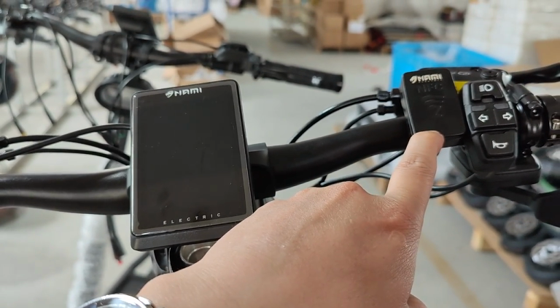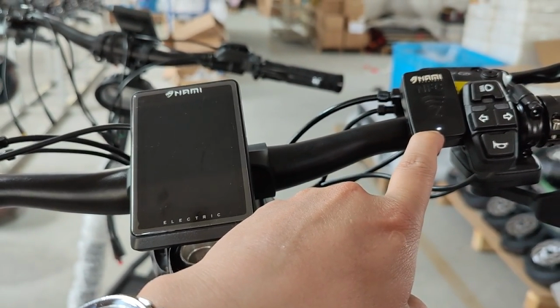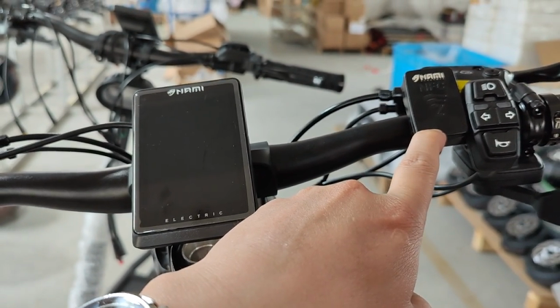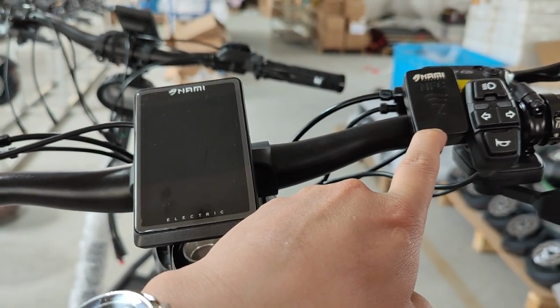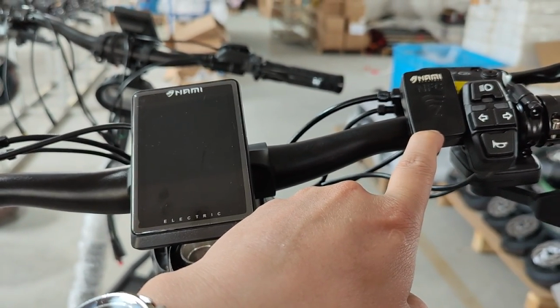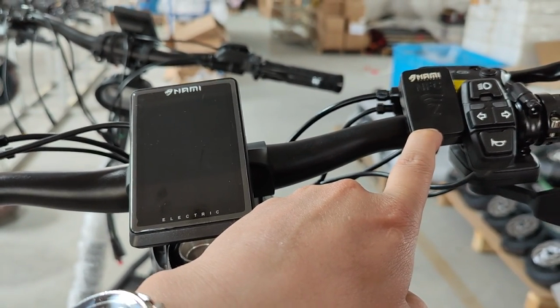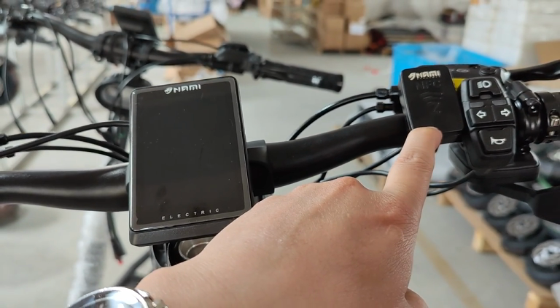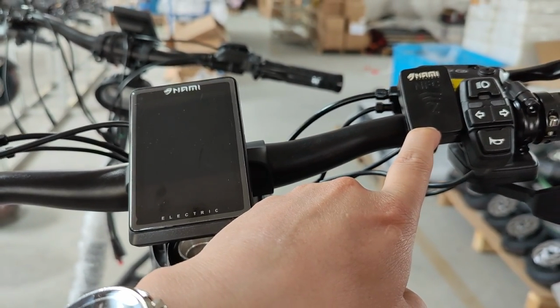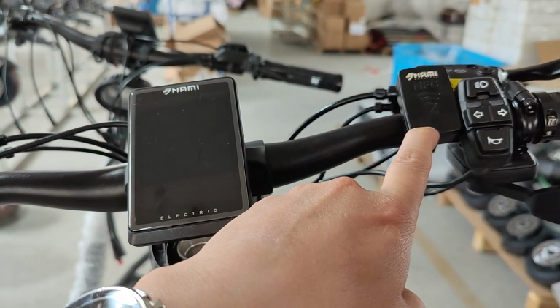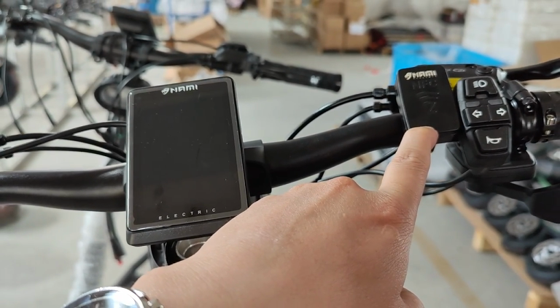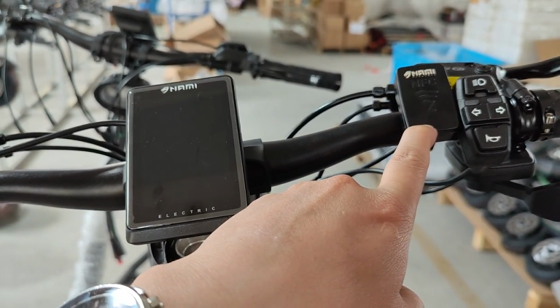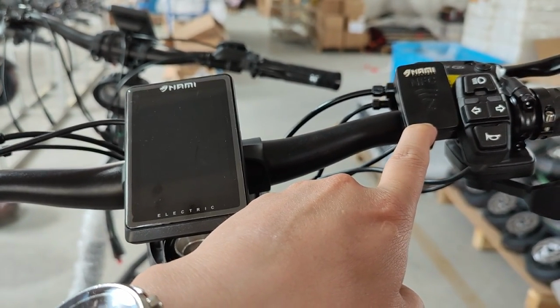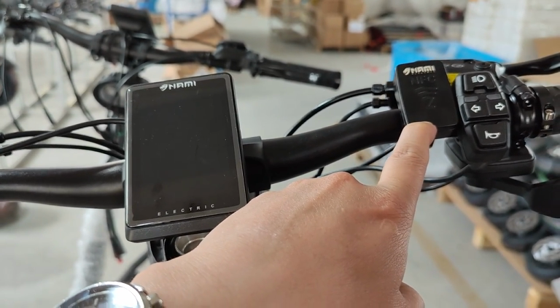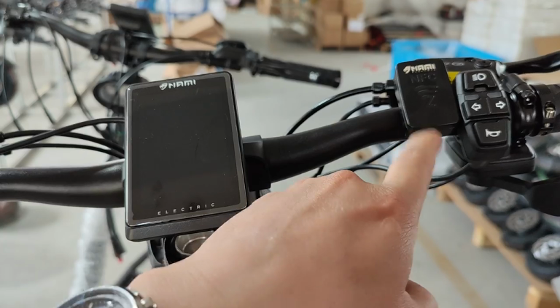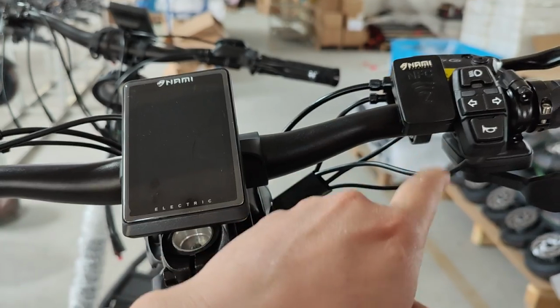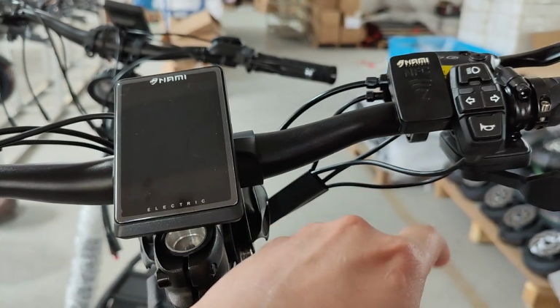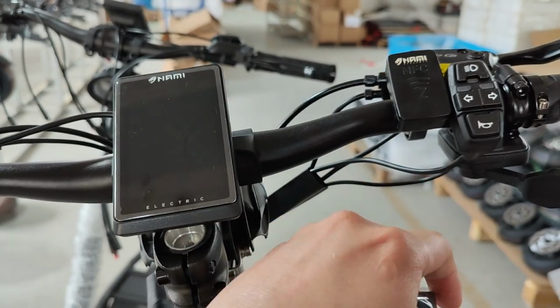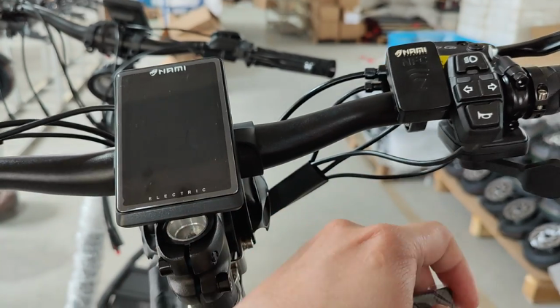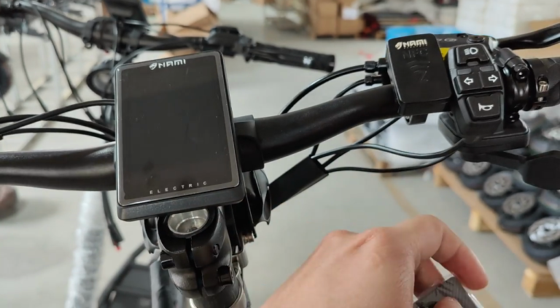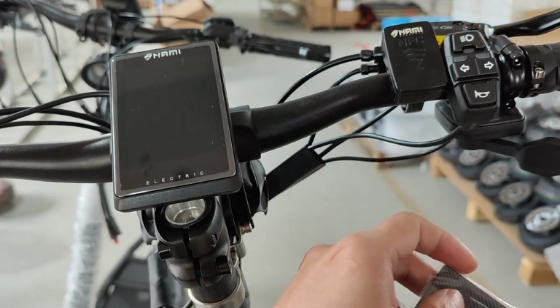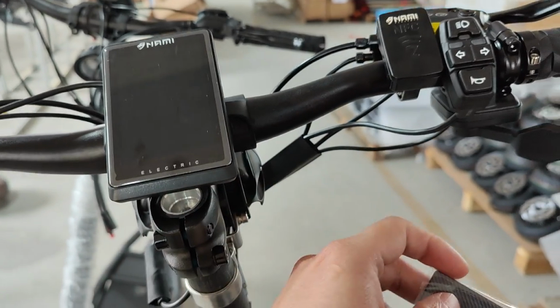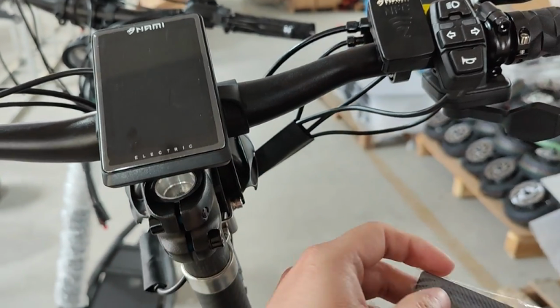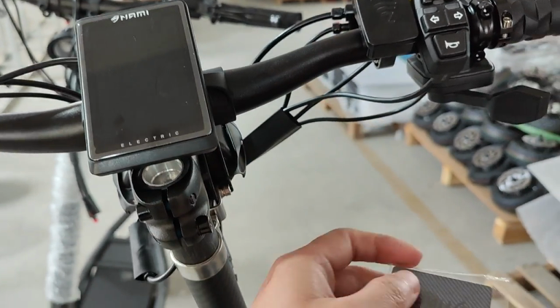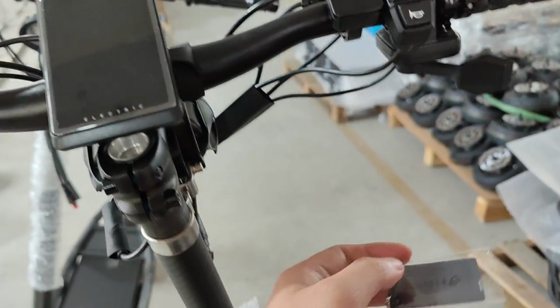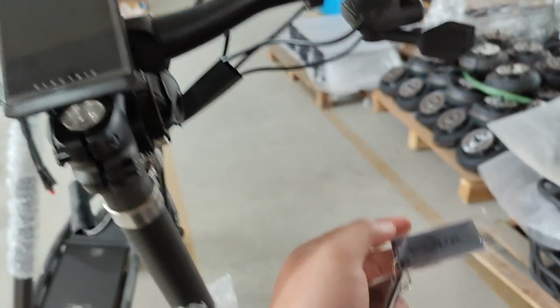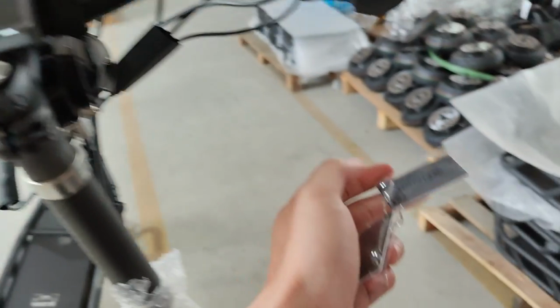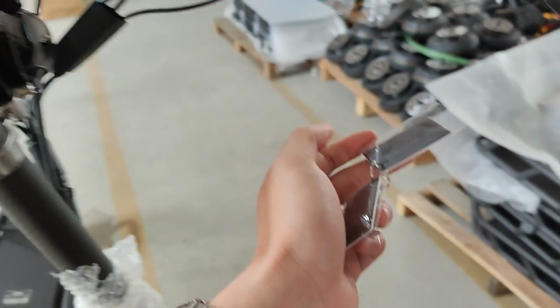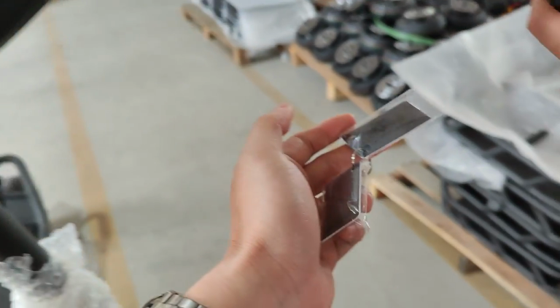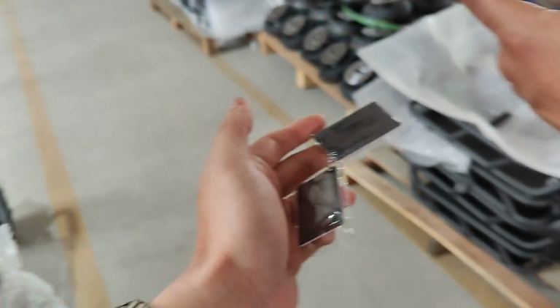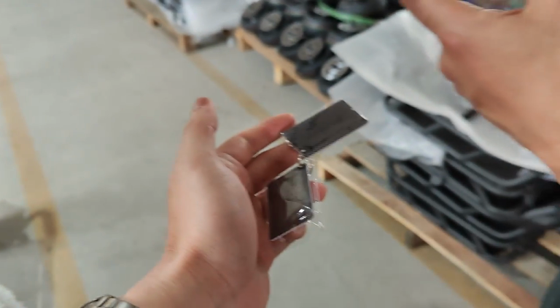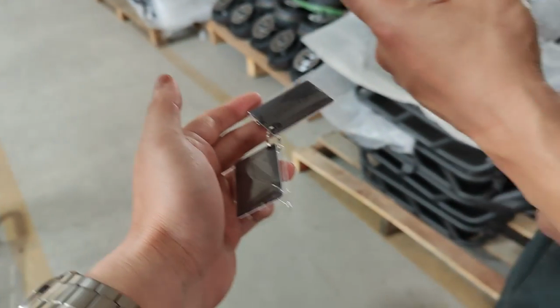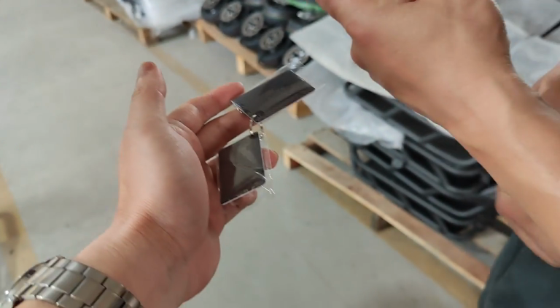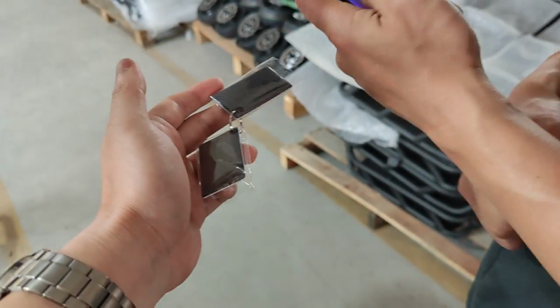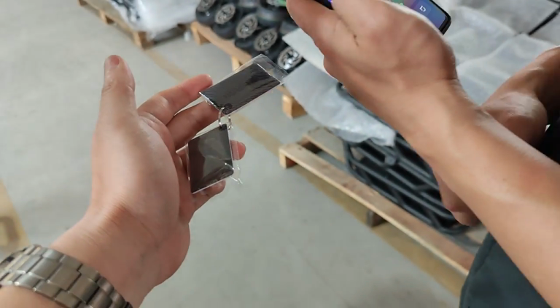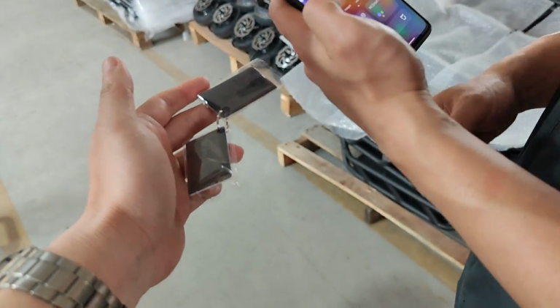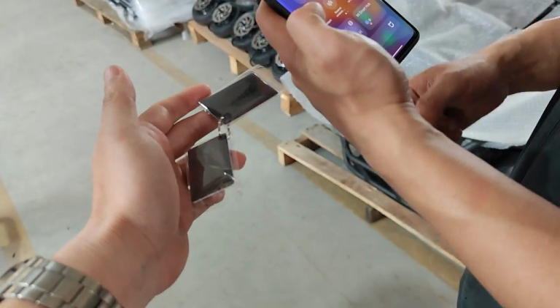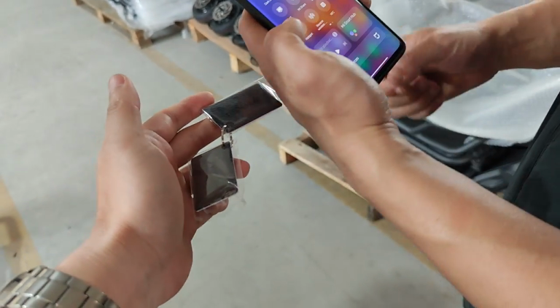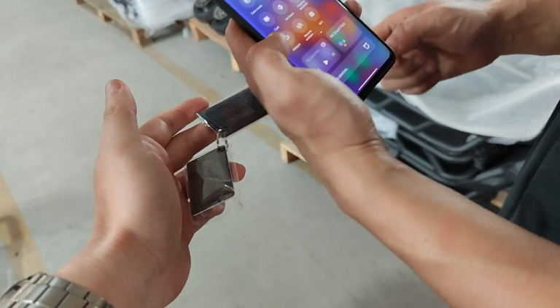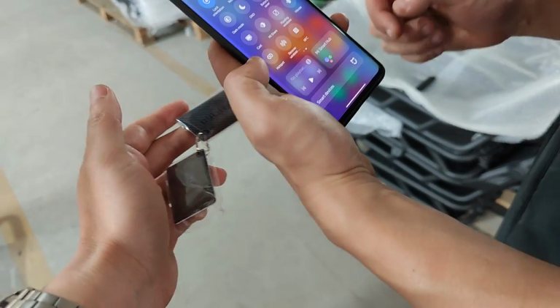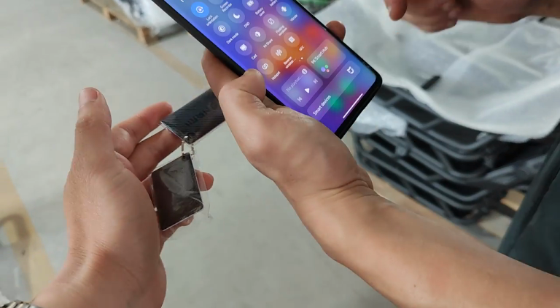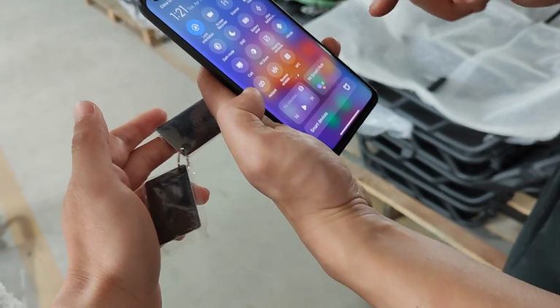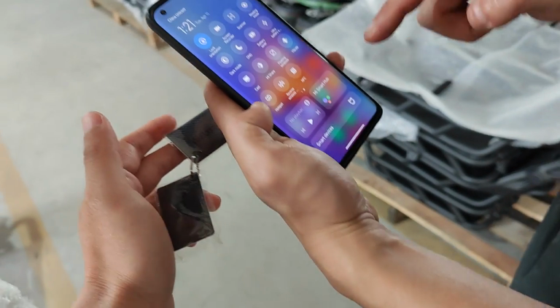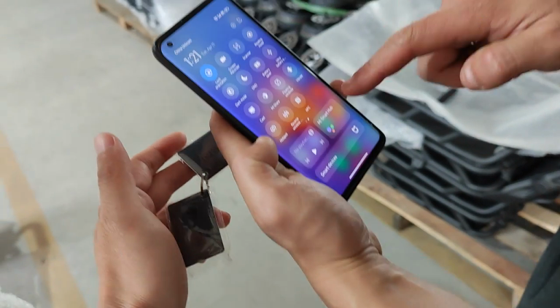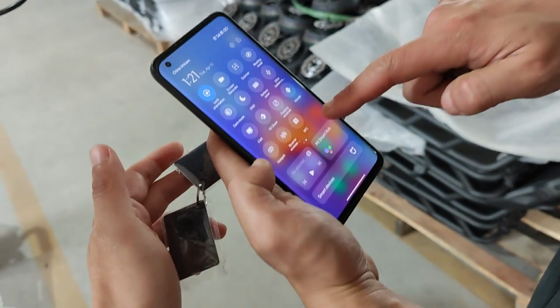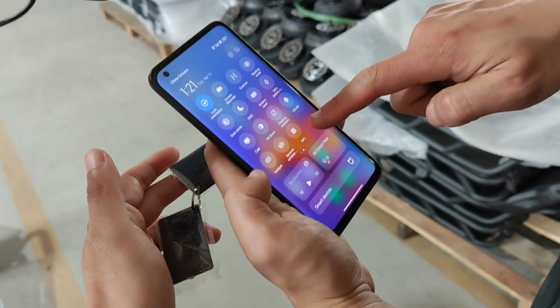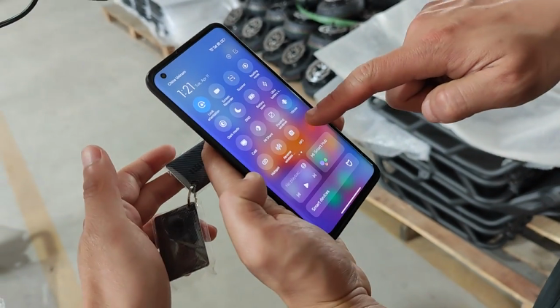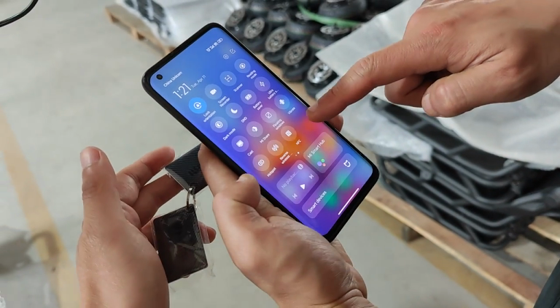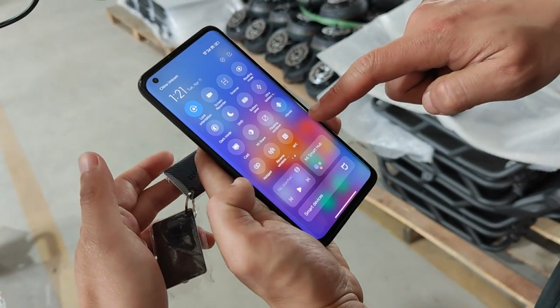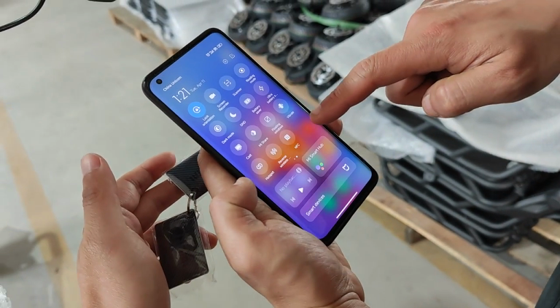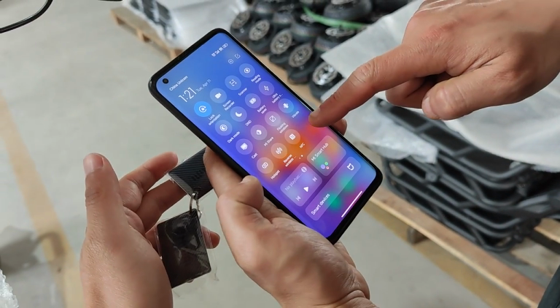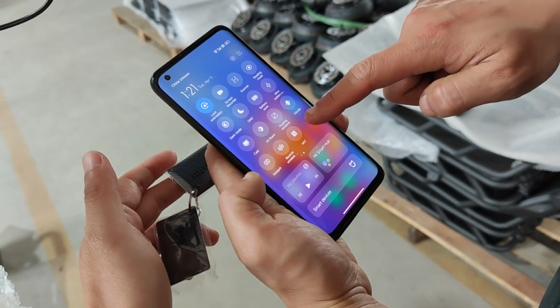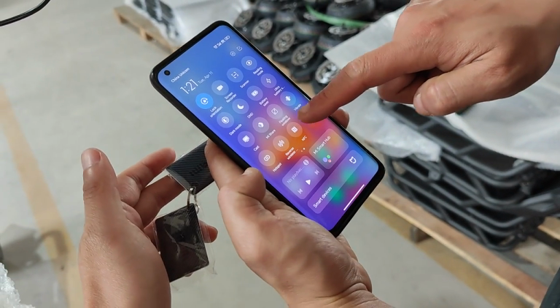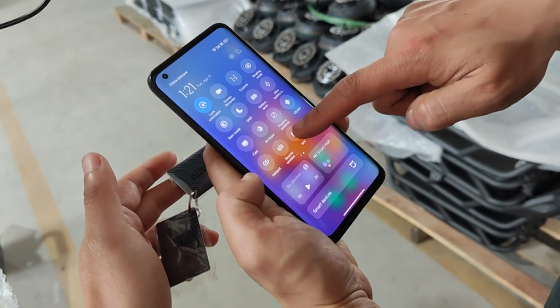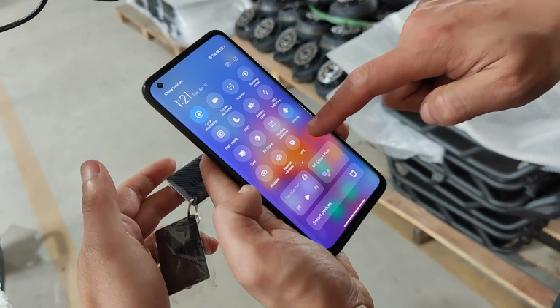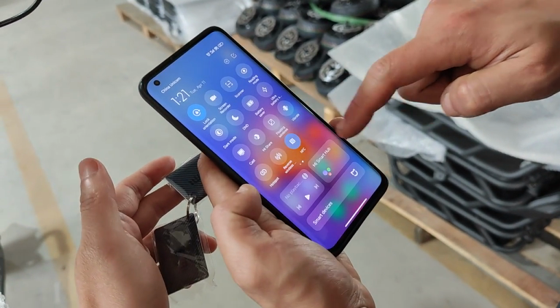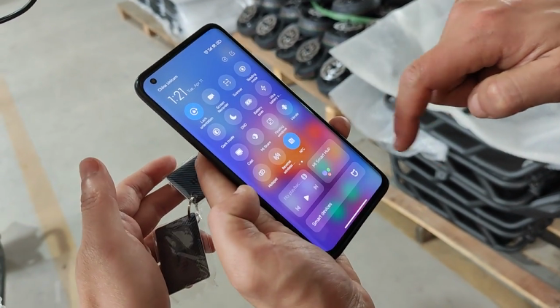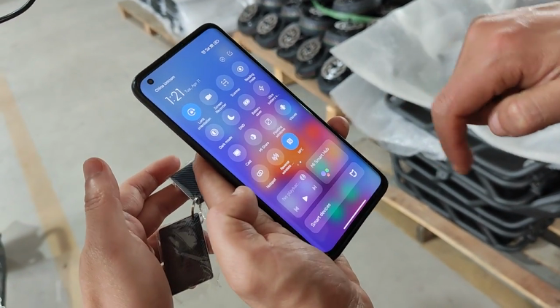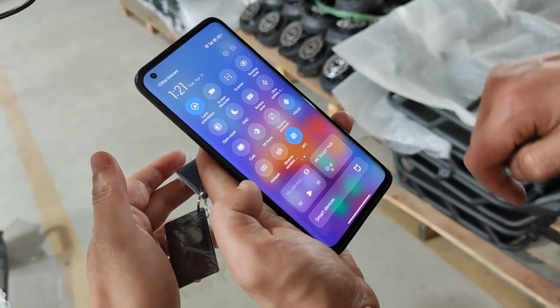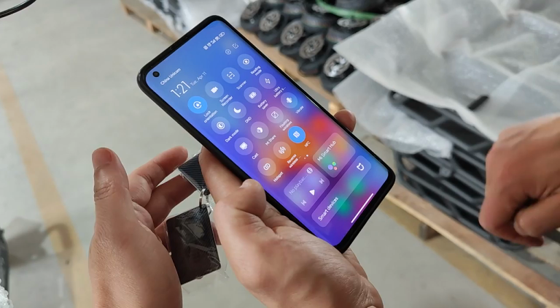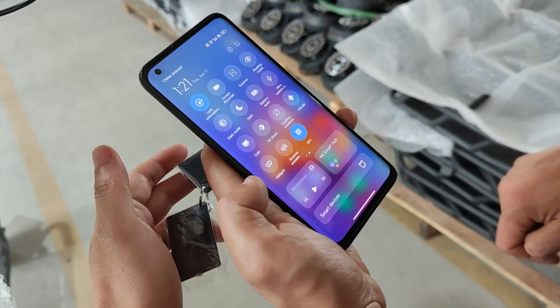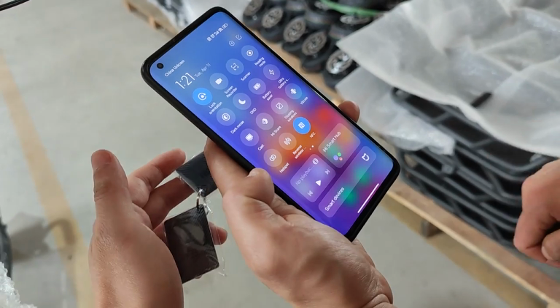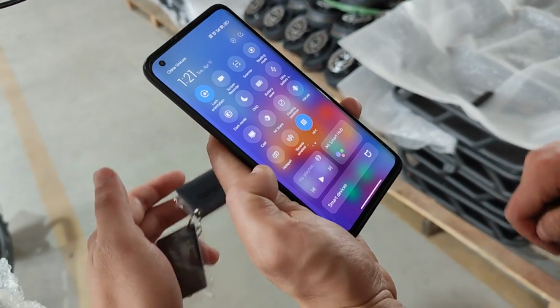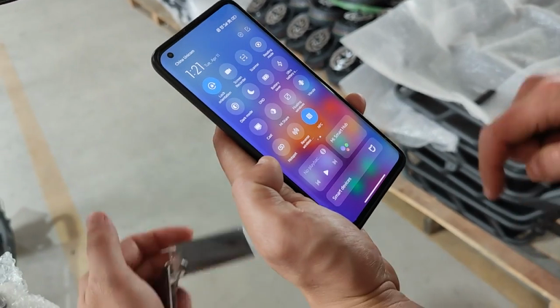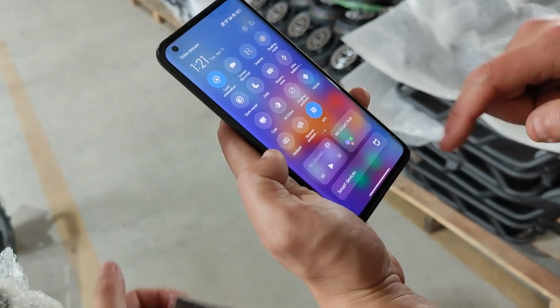For our phones and your phones, we use this way. I'm going to show you. Turn on your NFC in your phone.